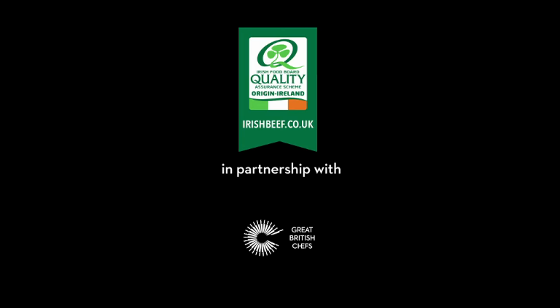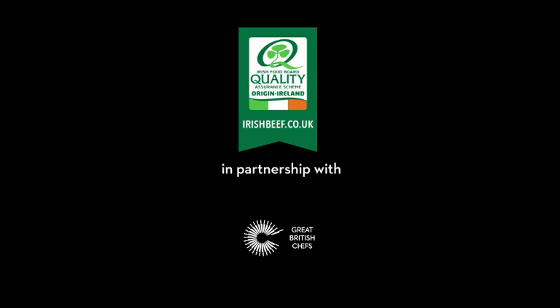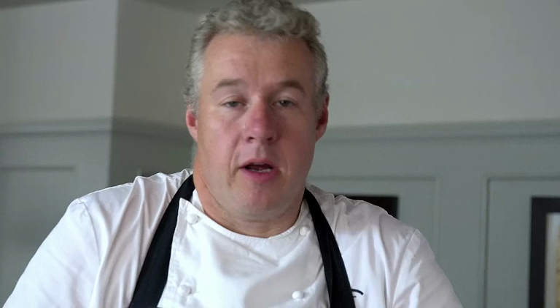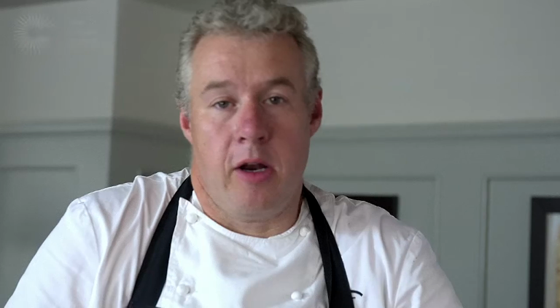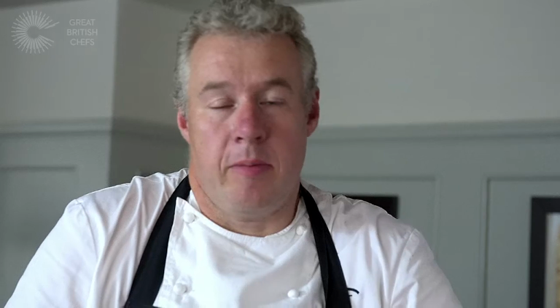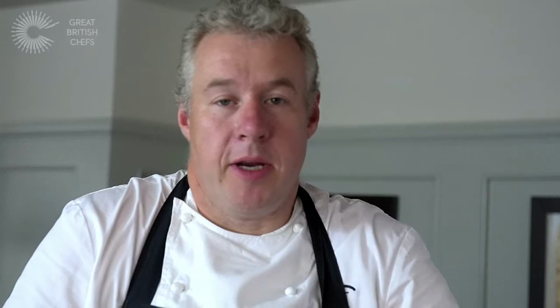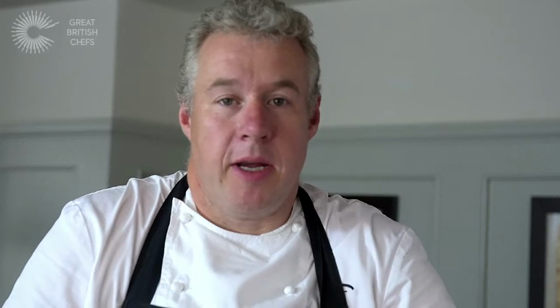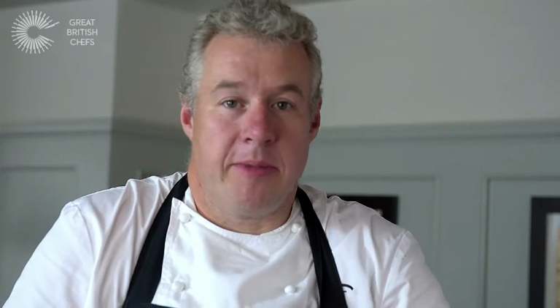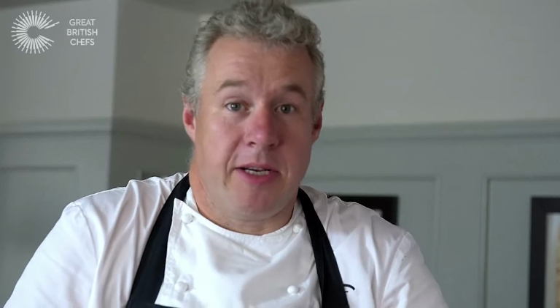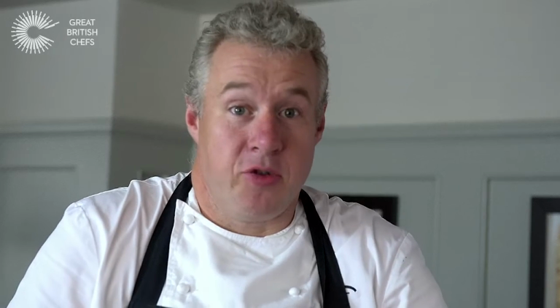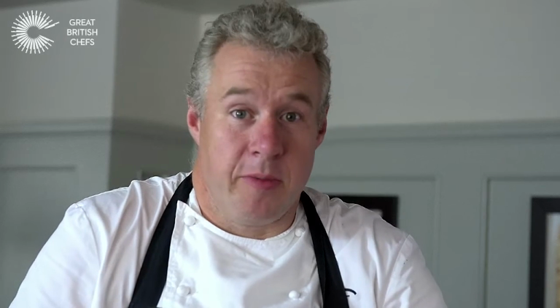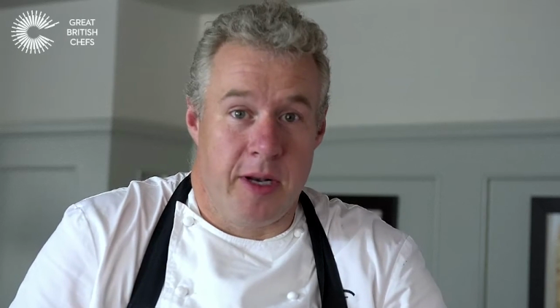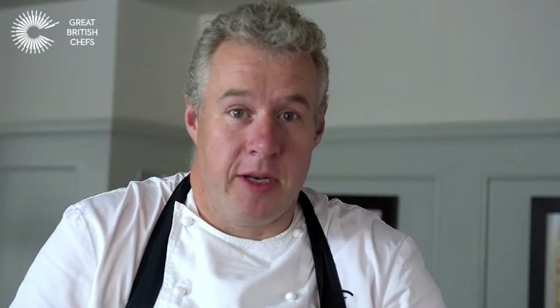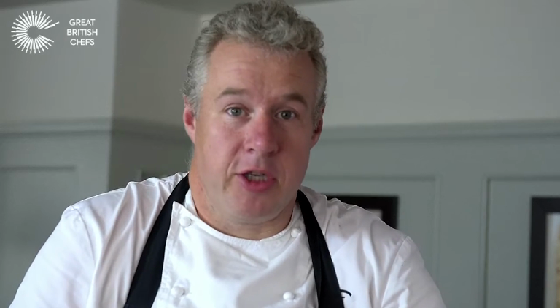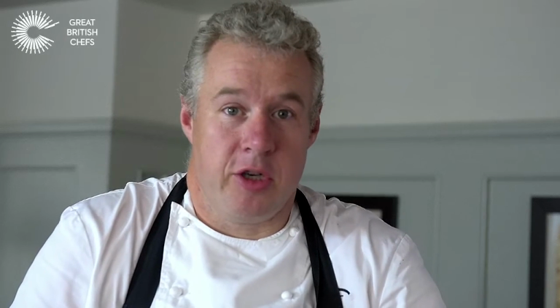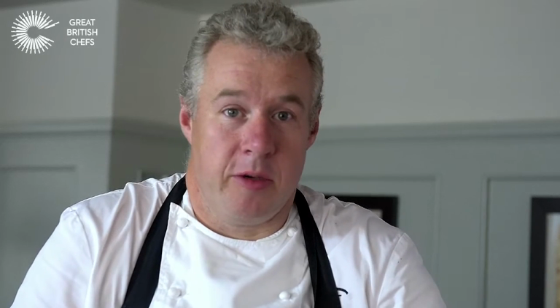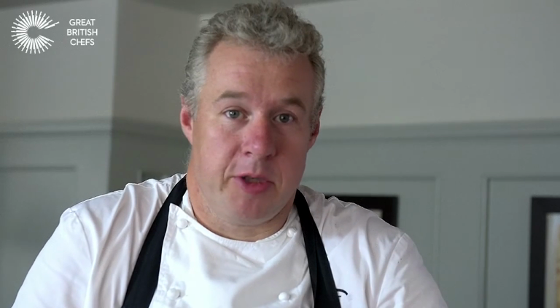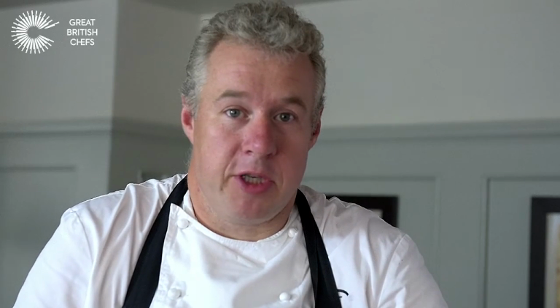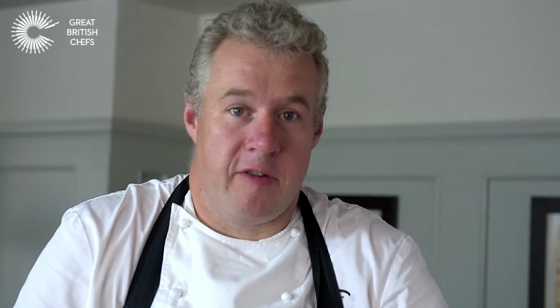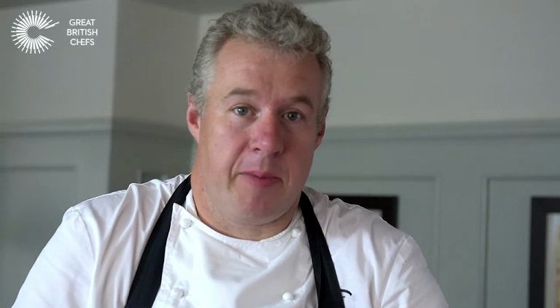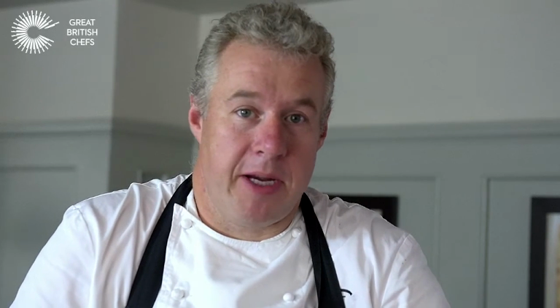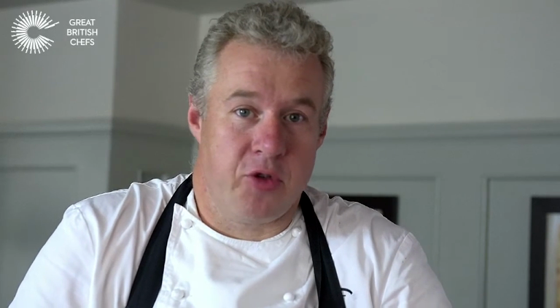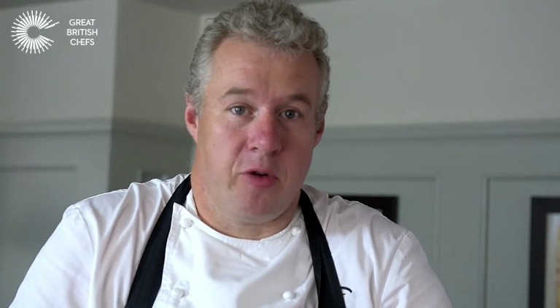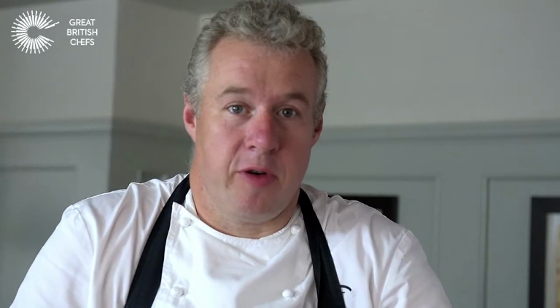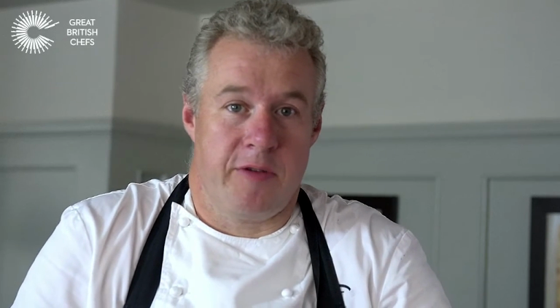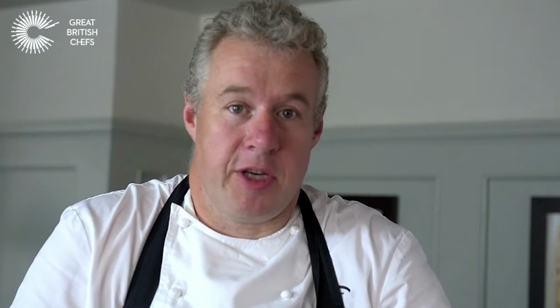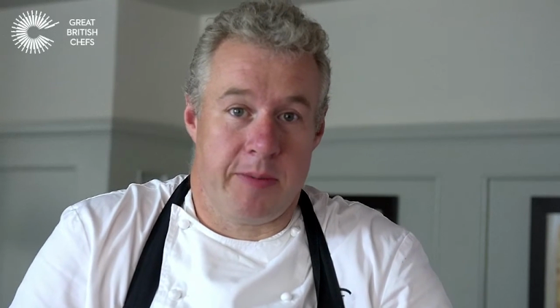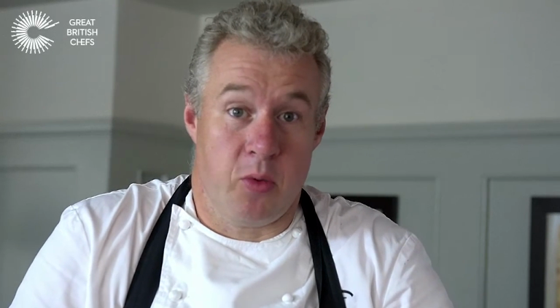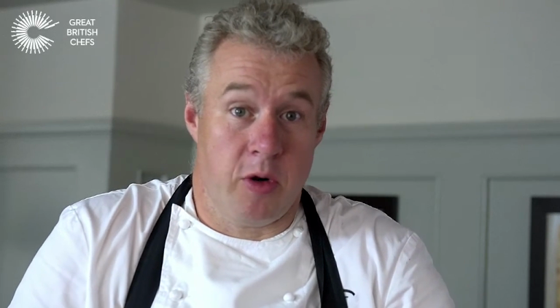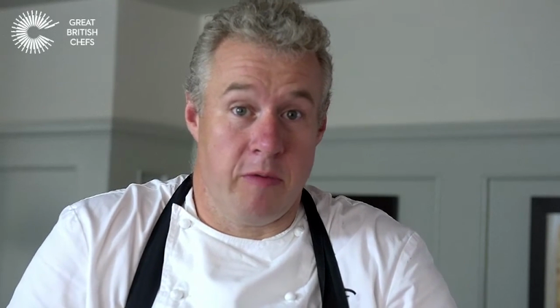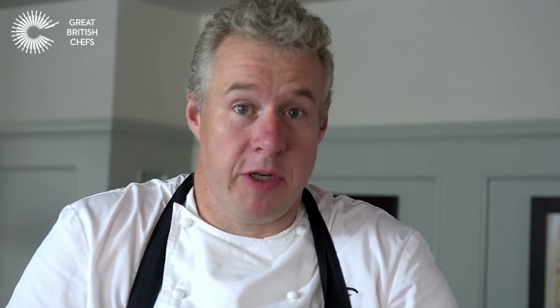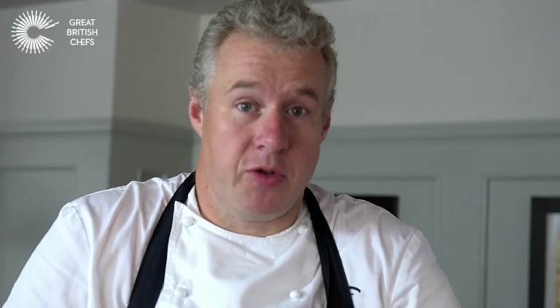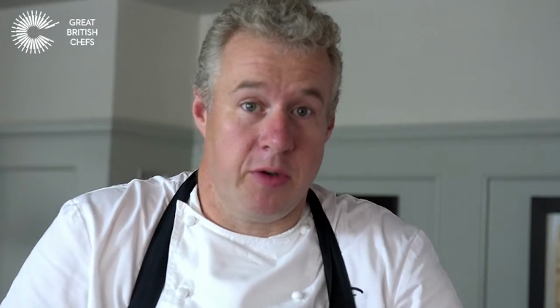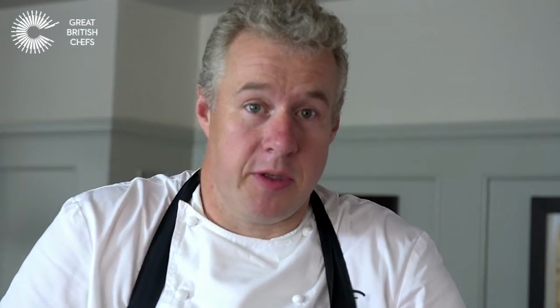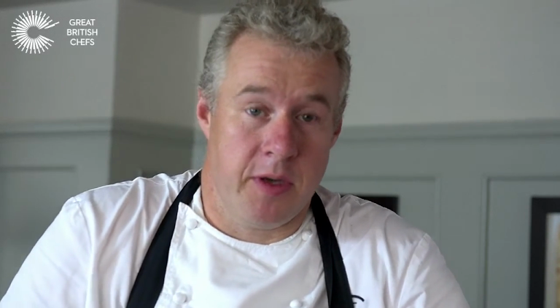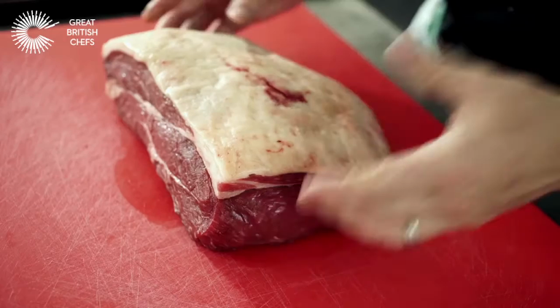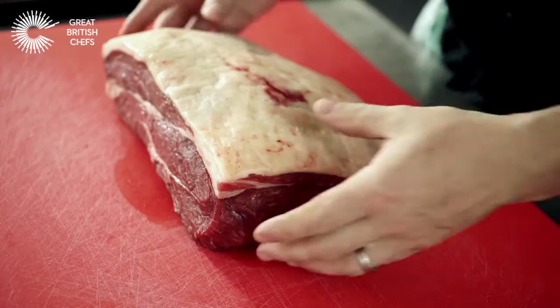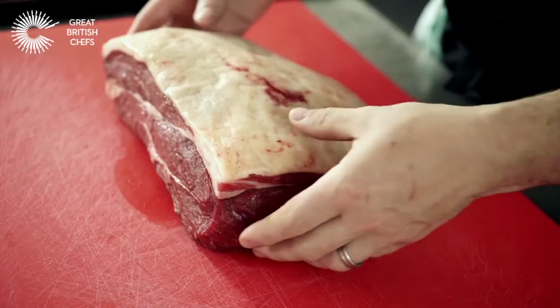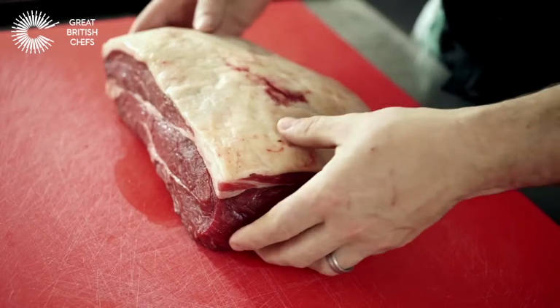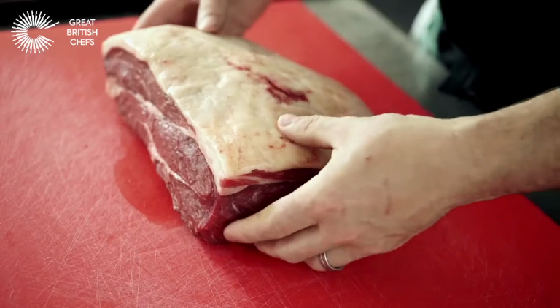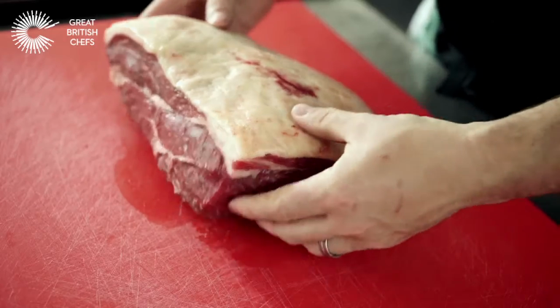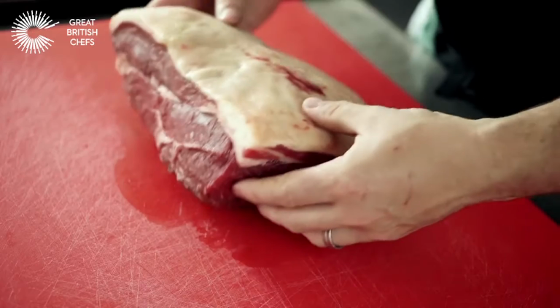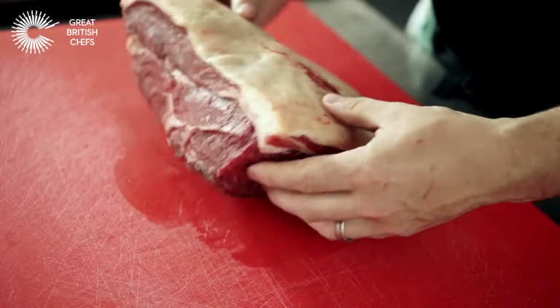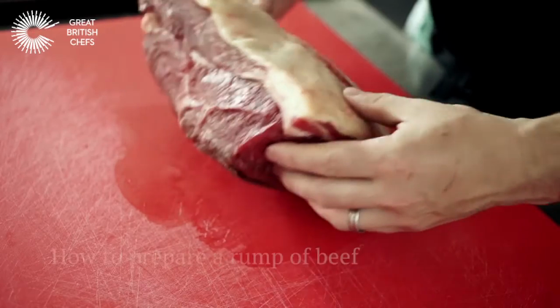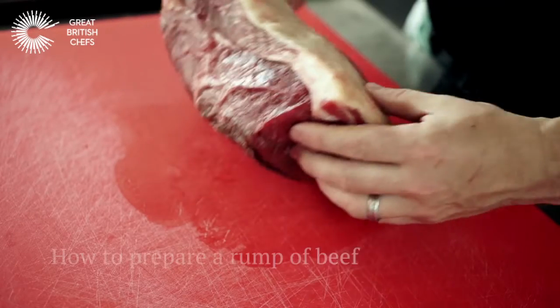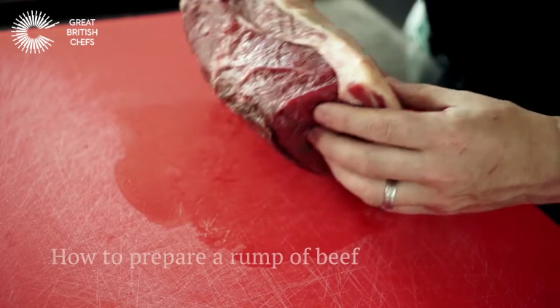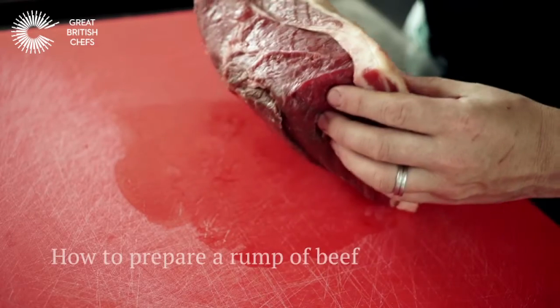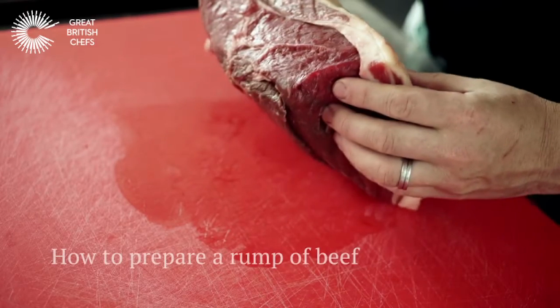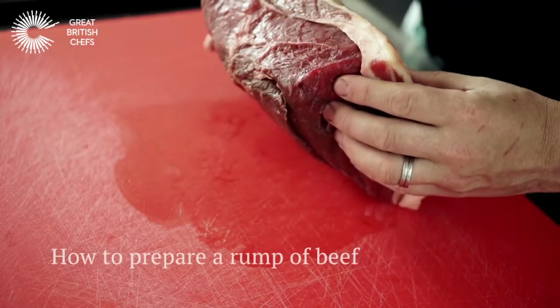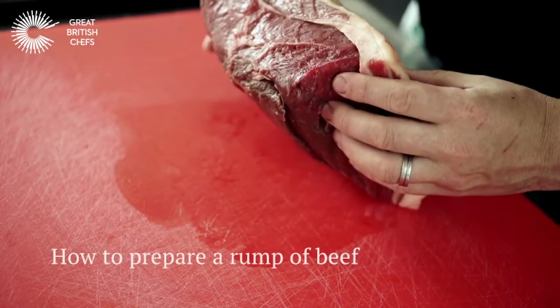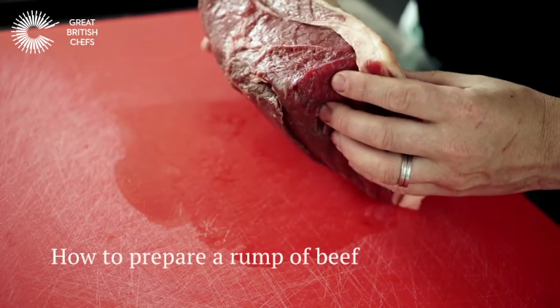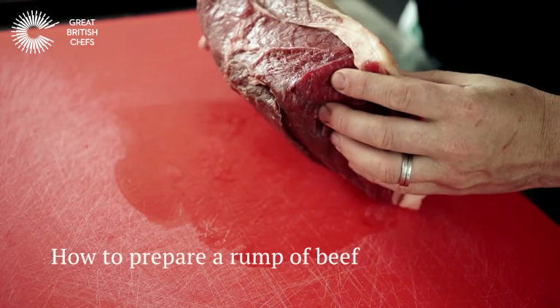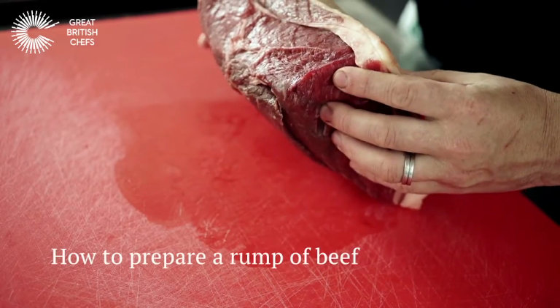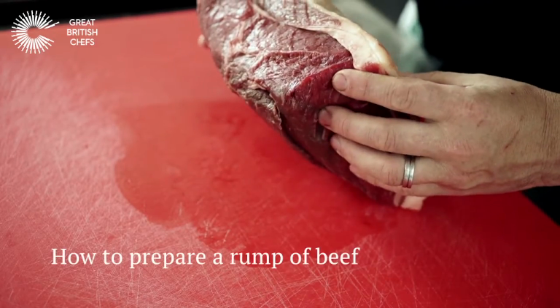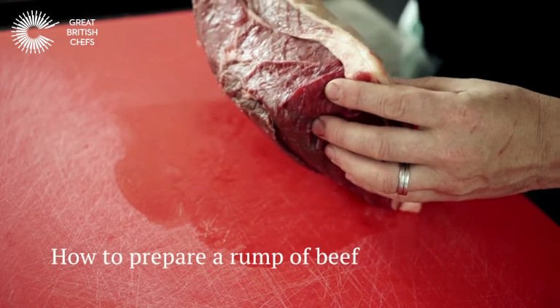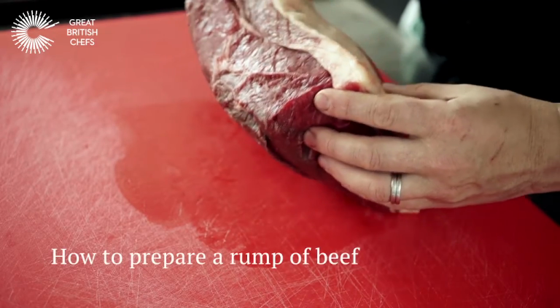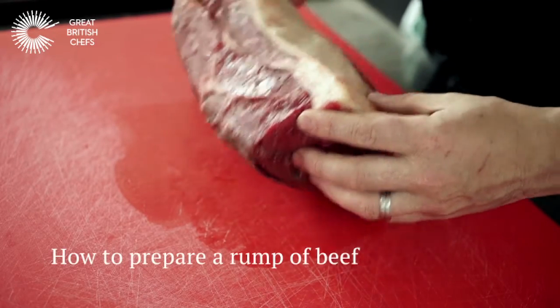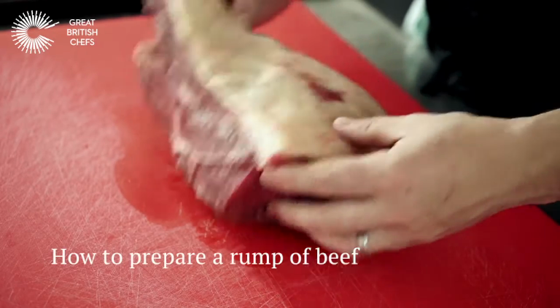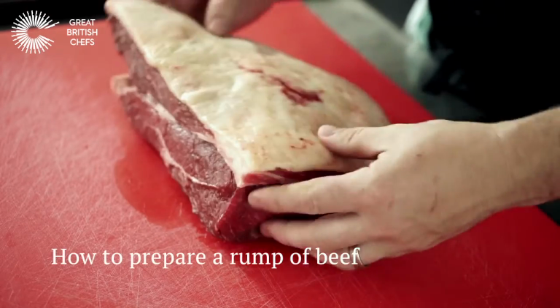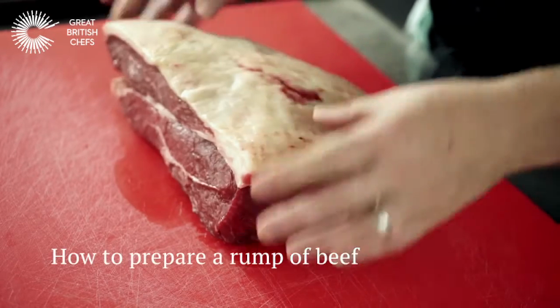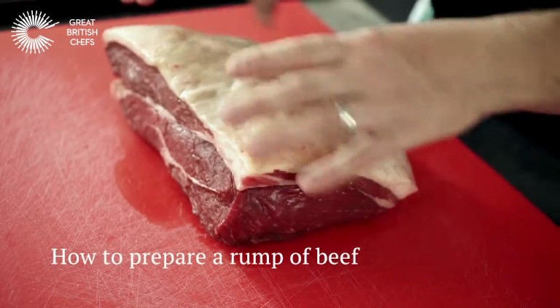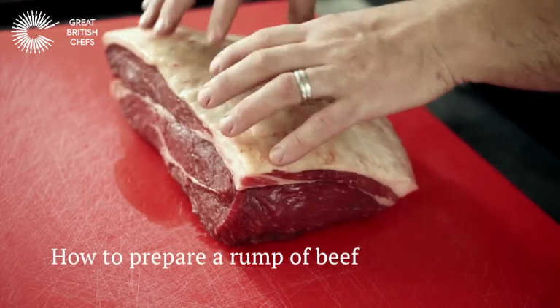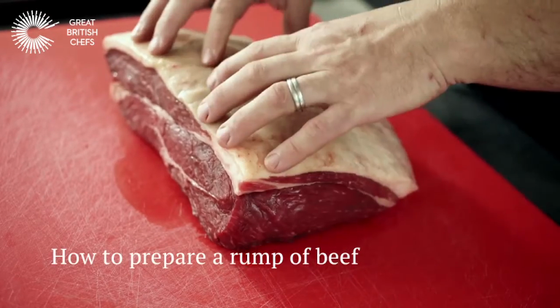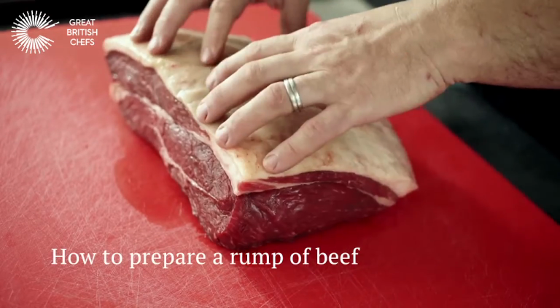Hello, my name is Andrew McLeish, I'm Chef Patron of Chapter One Restaurant. Today we're going to prepare a rump of Irish beef.